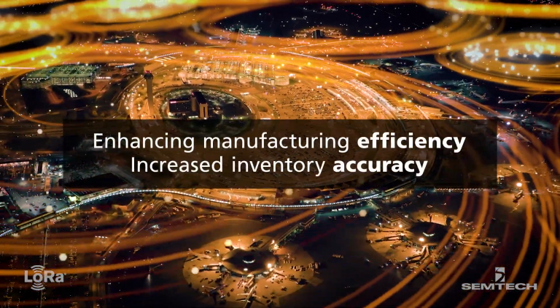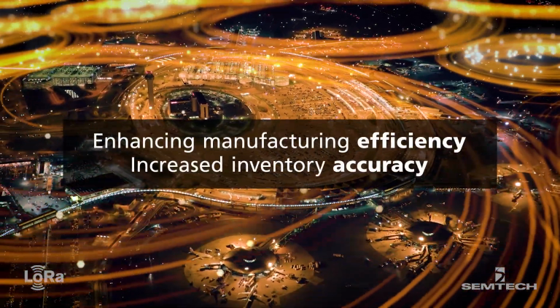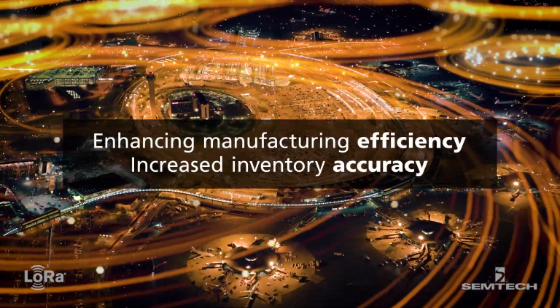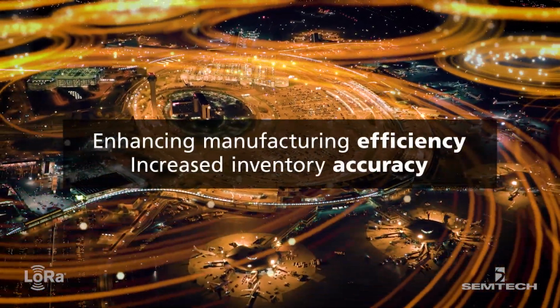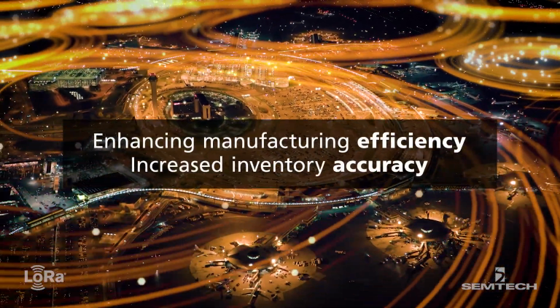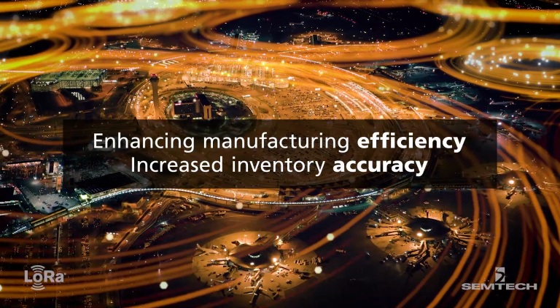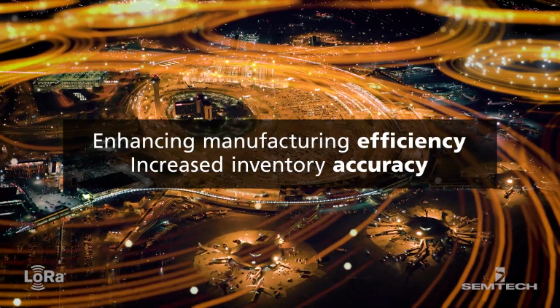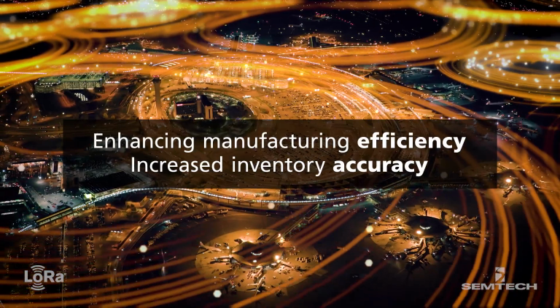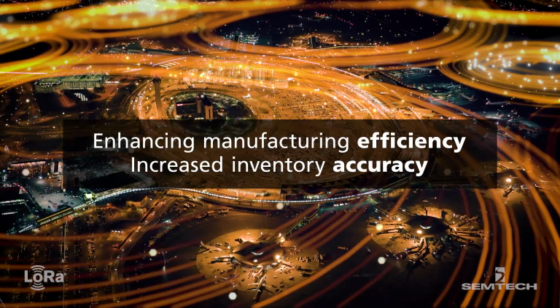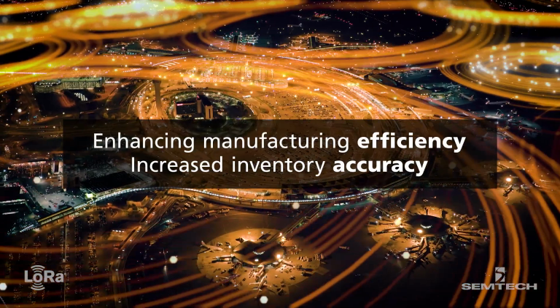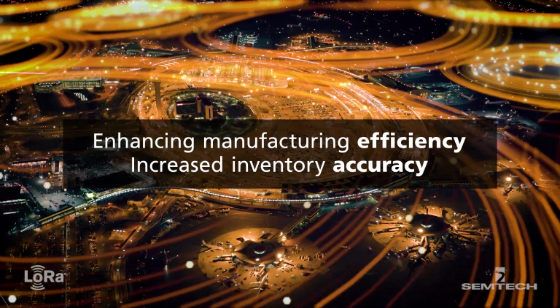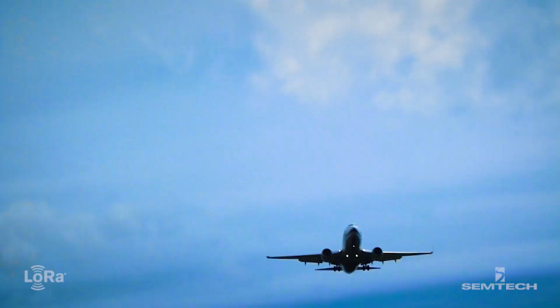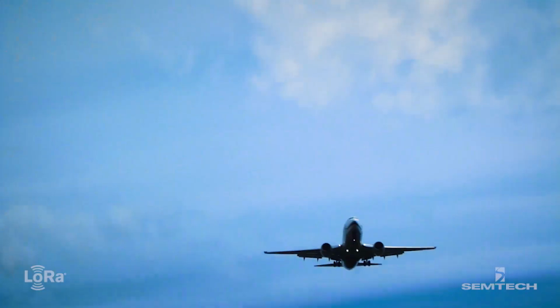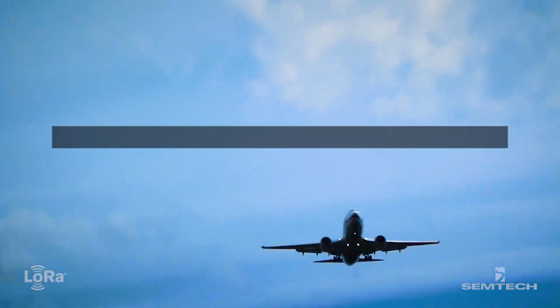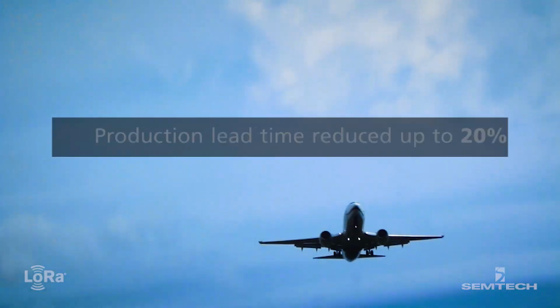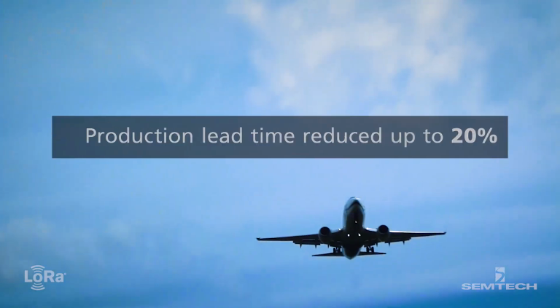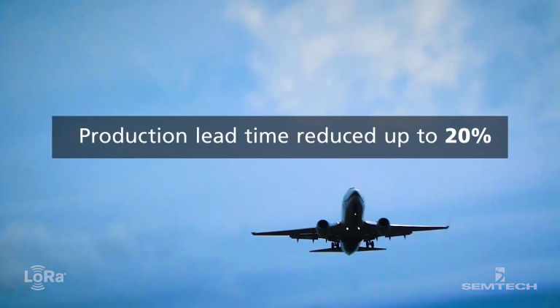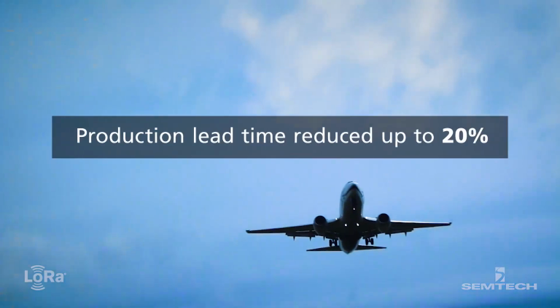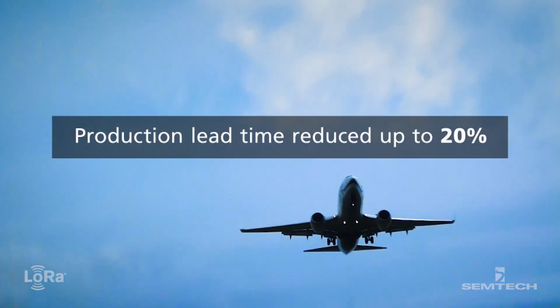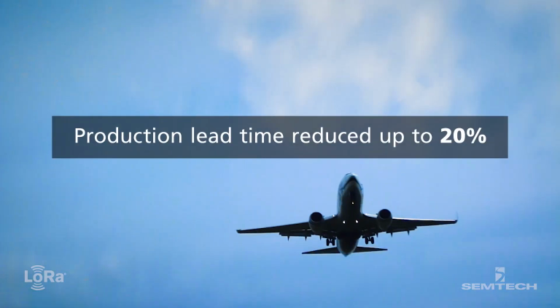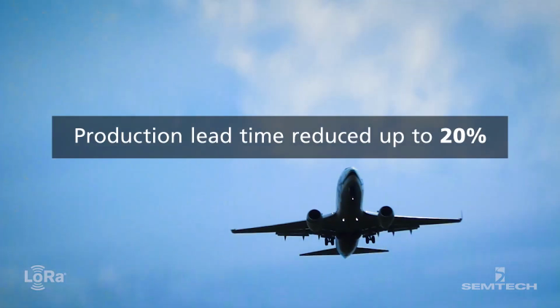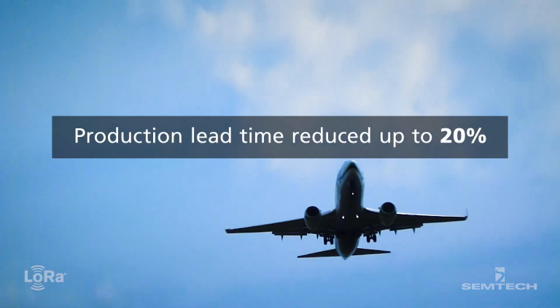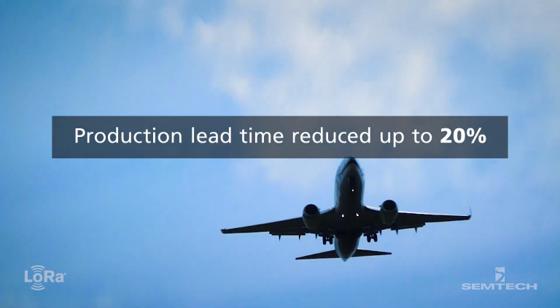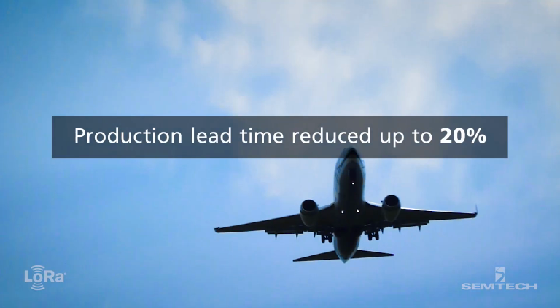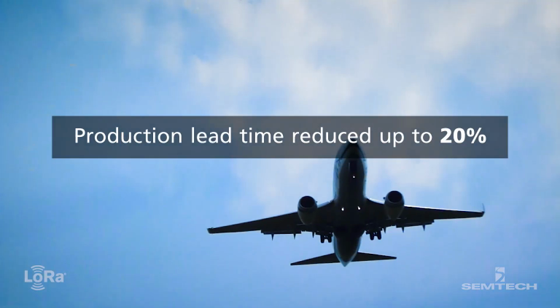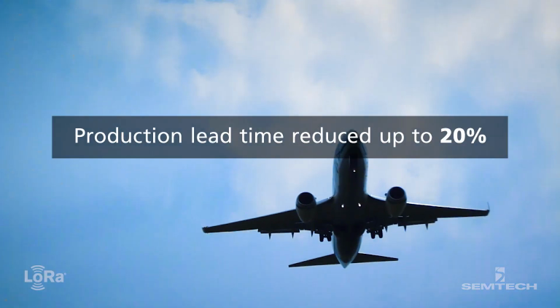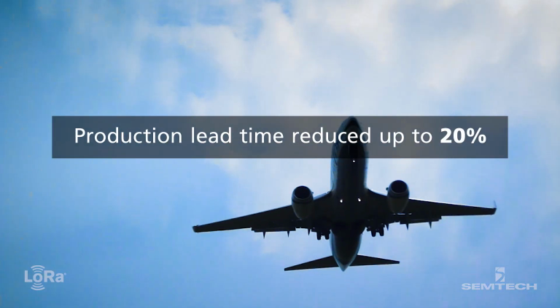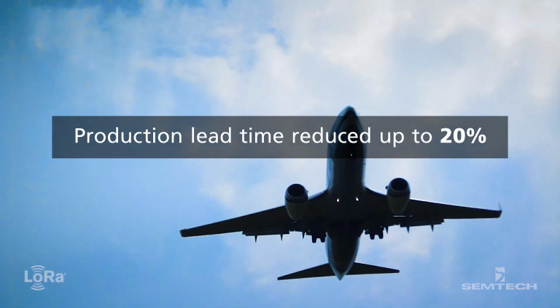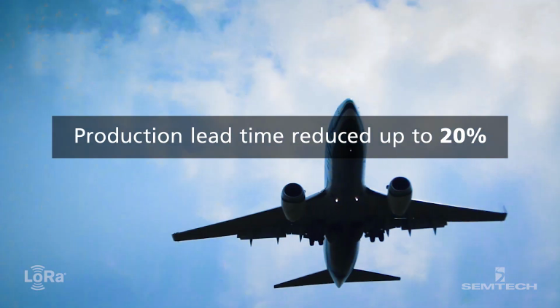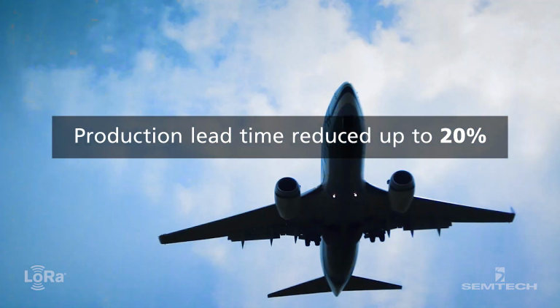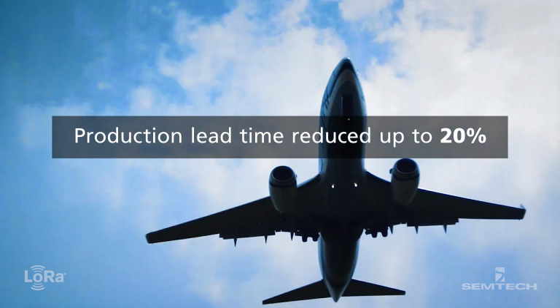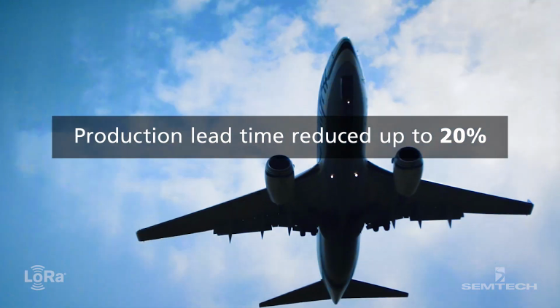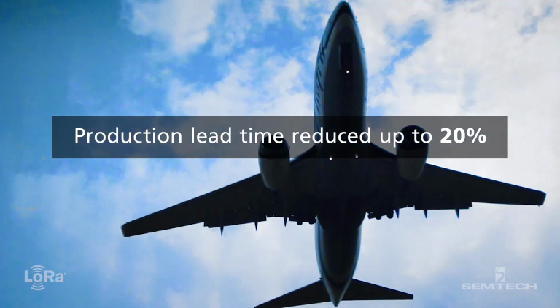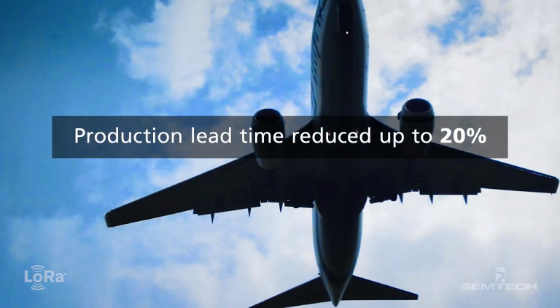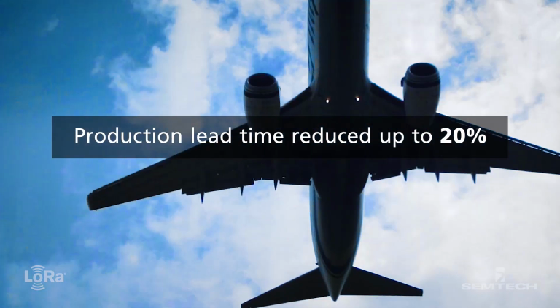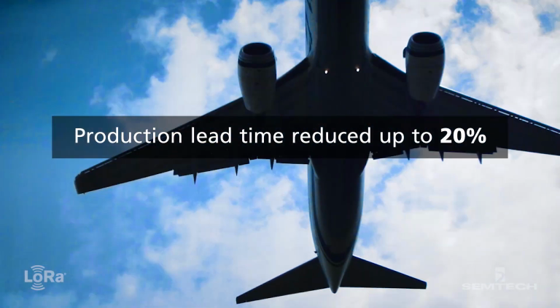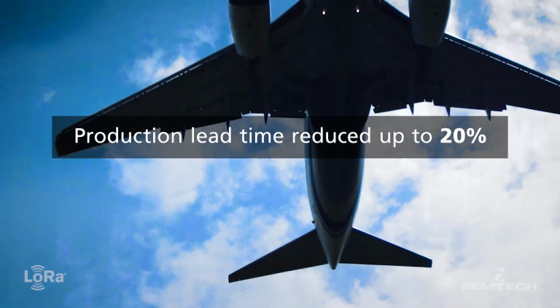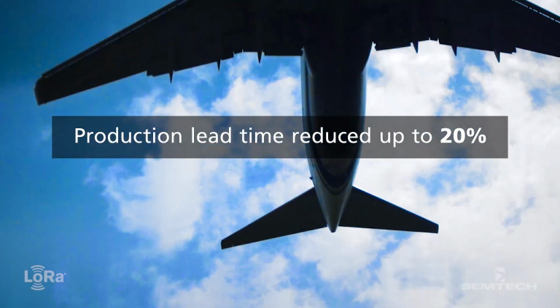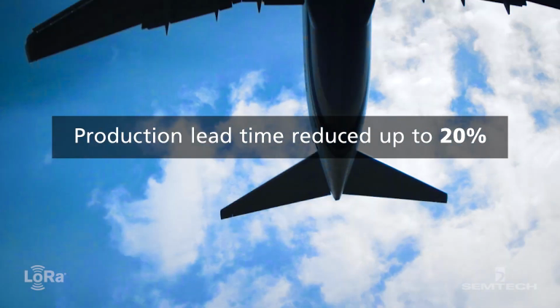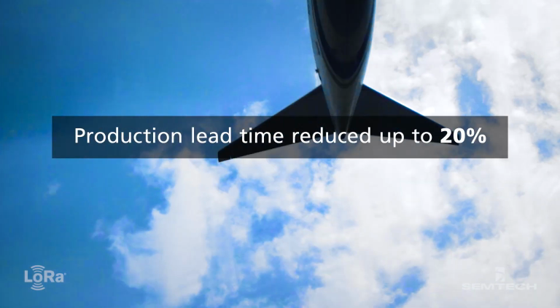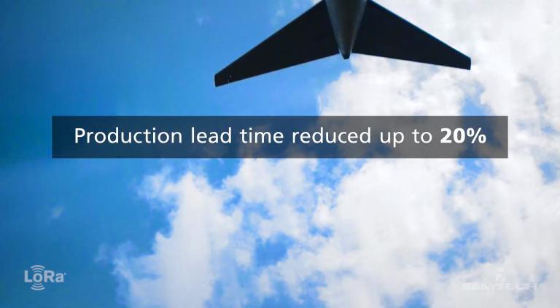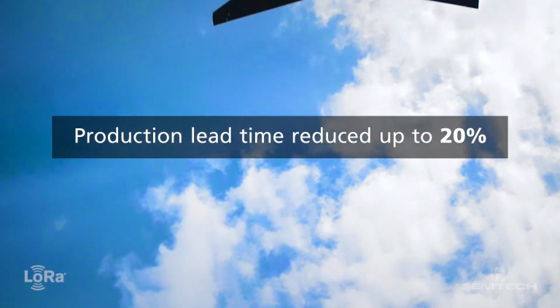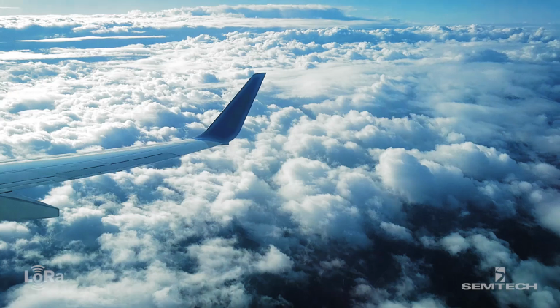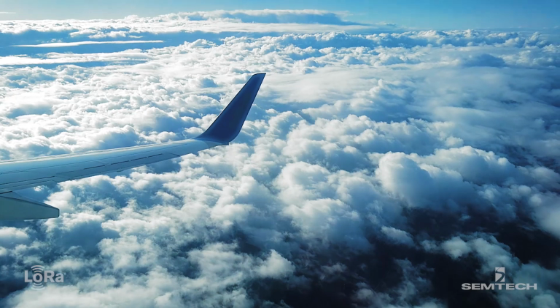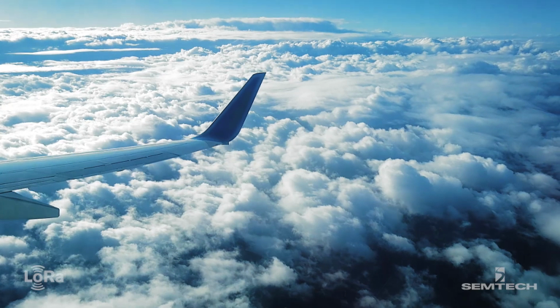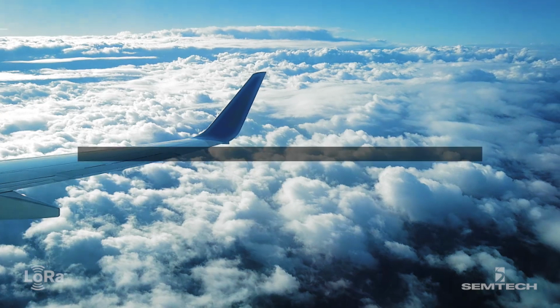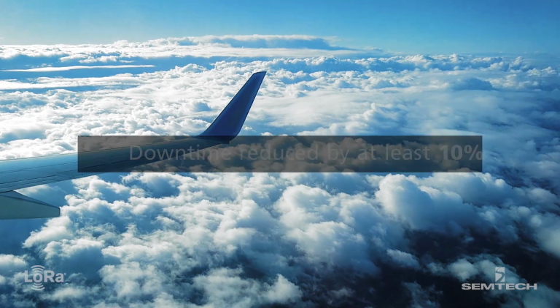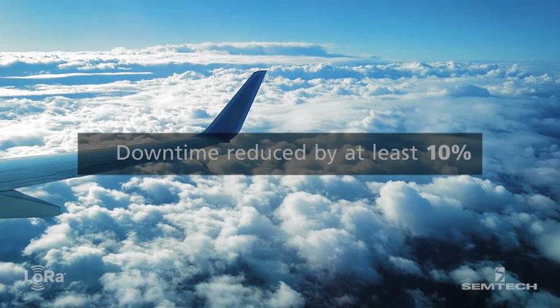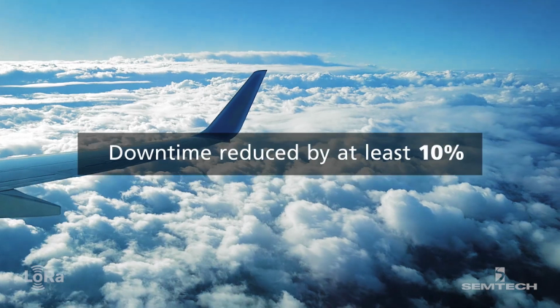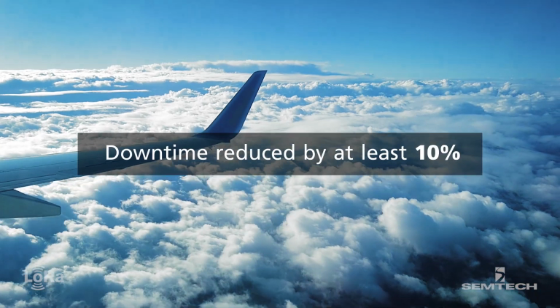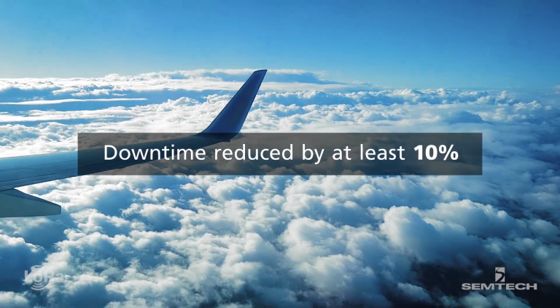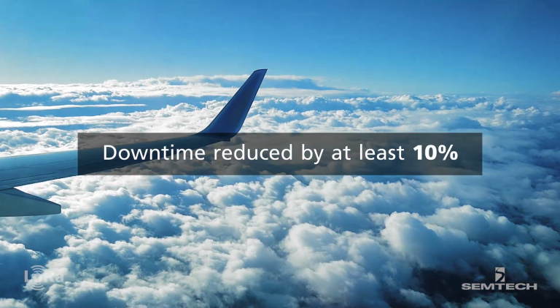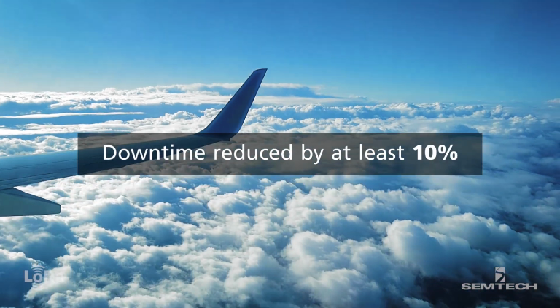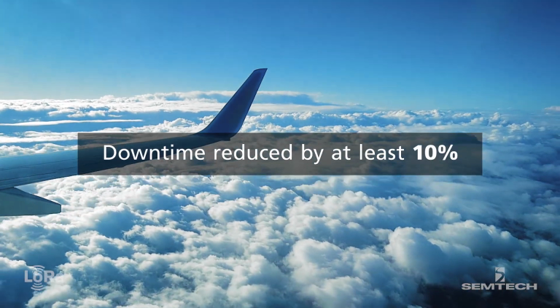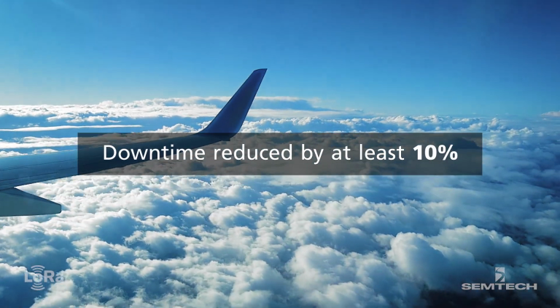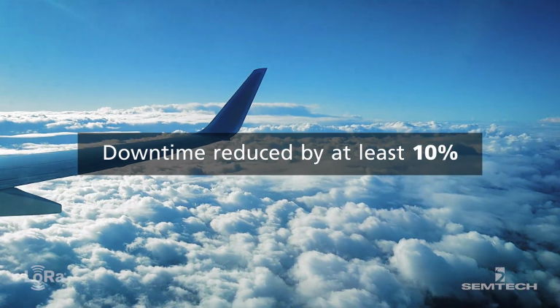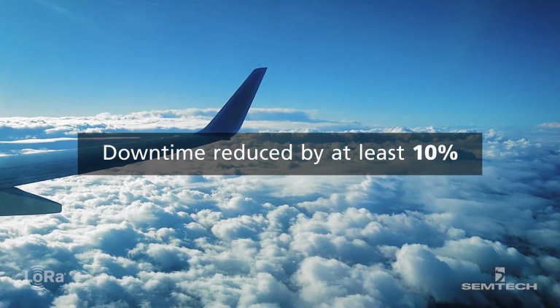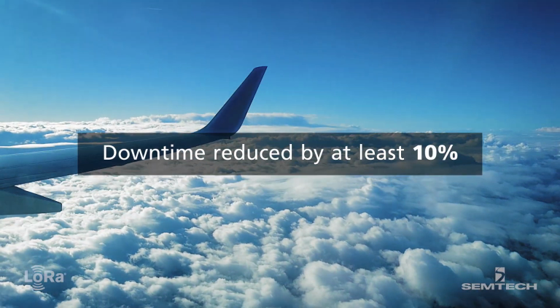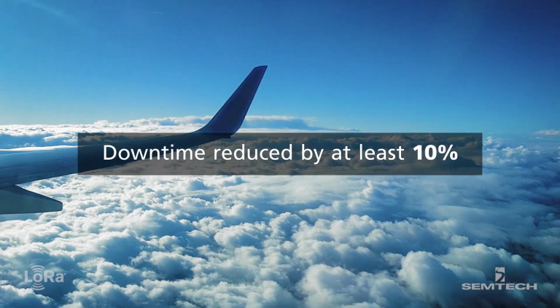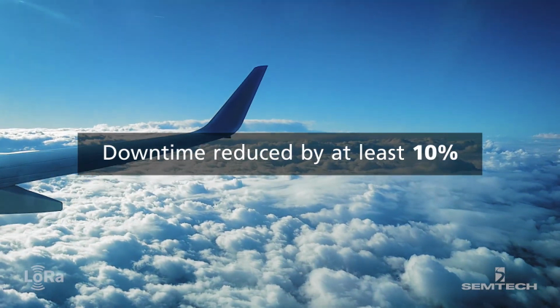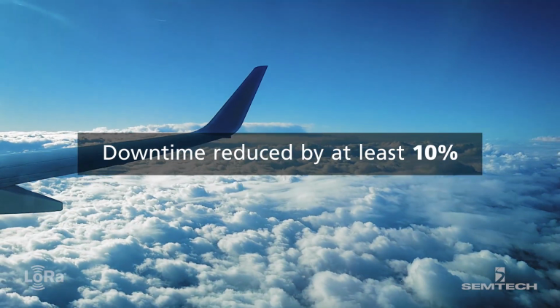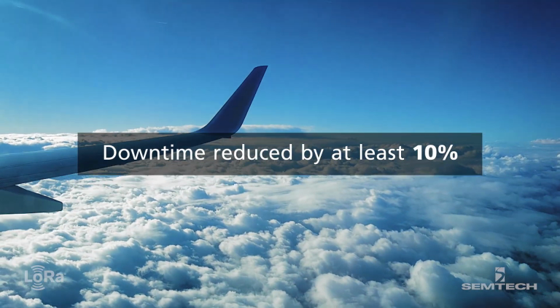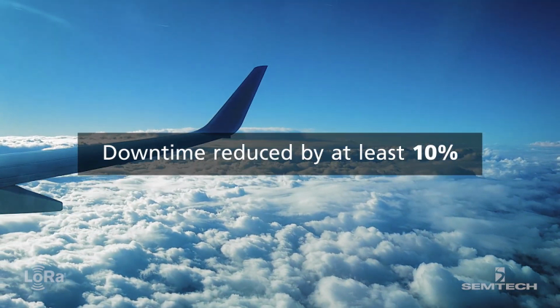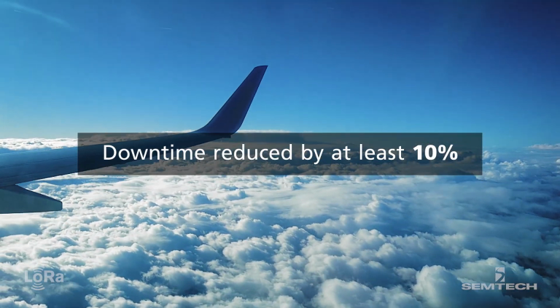In the time since deployment, Lauak has seen production lead times reduced by up to 20% and downtime reduced by at least 10%.